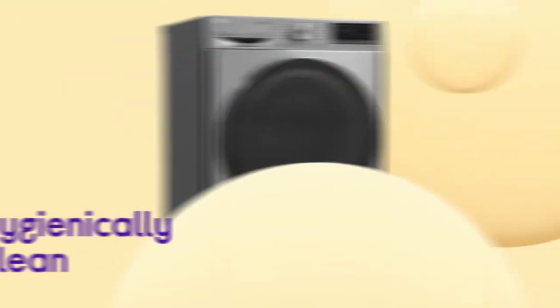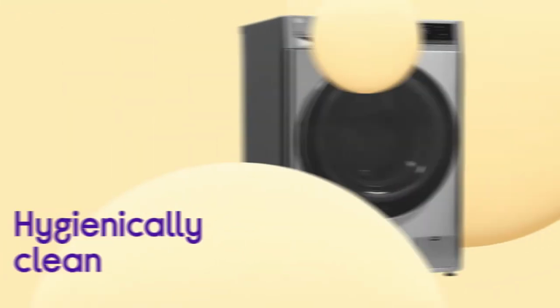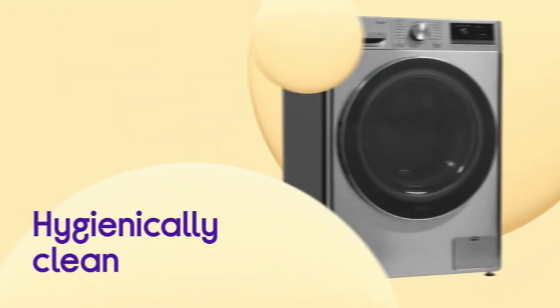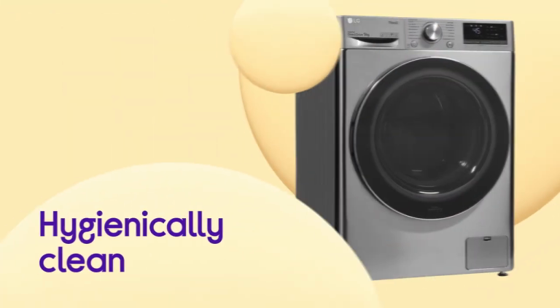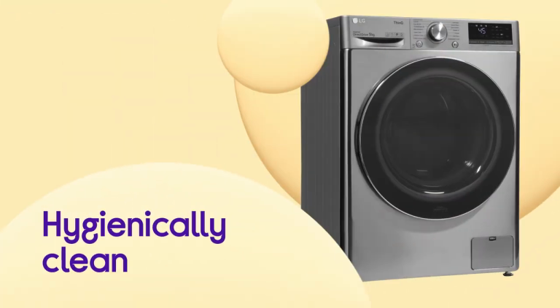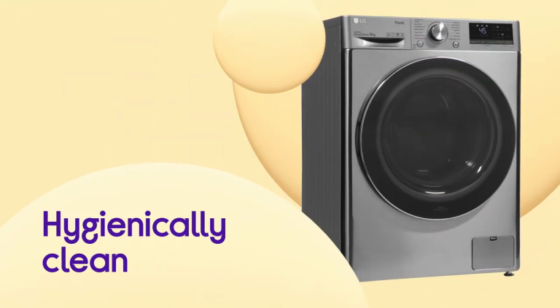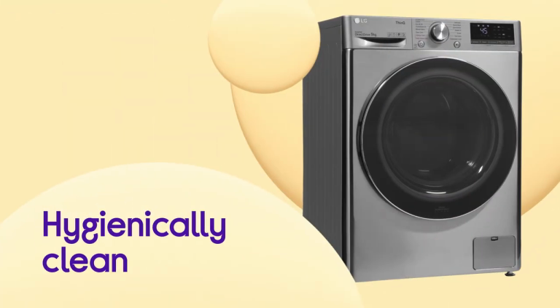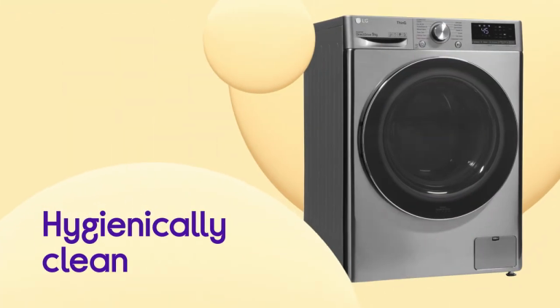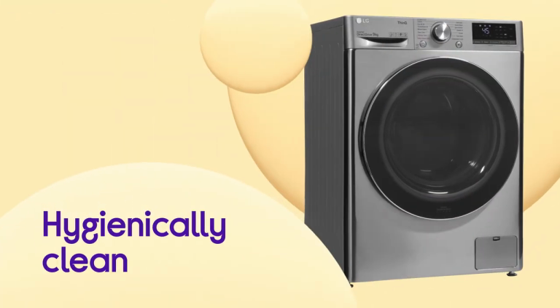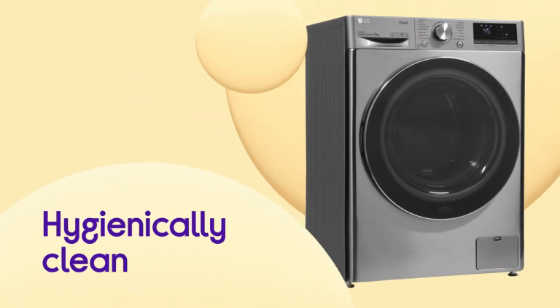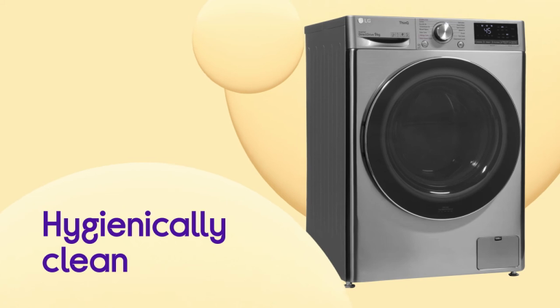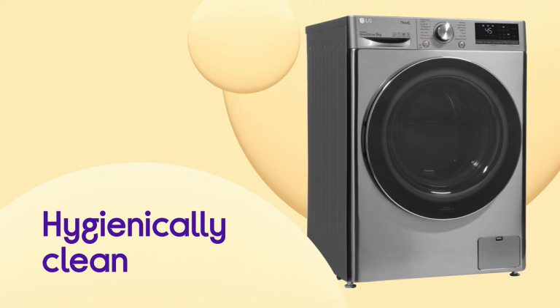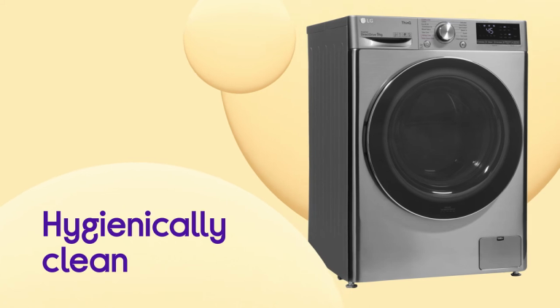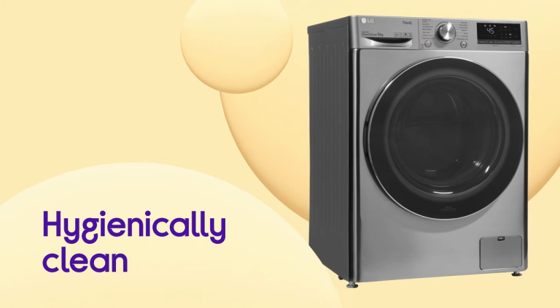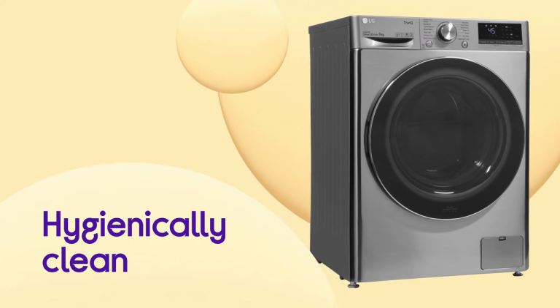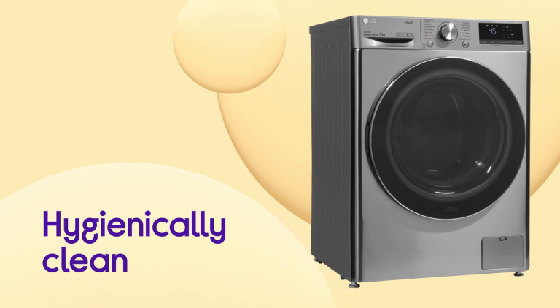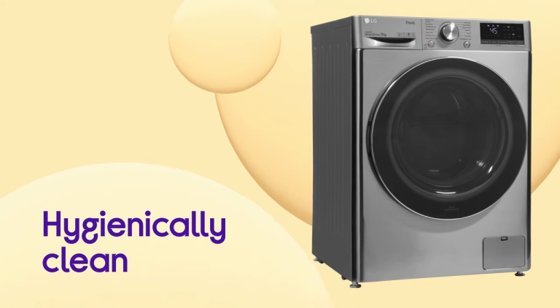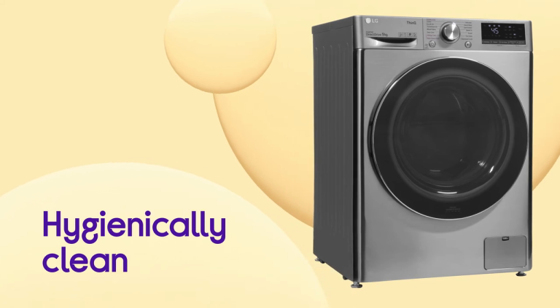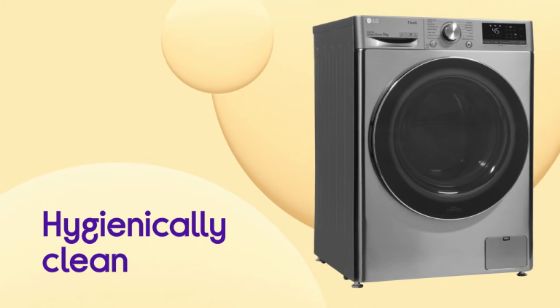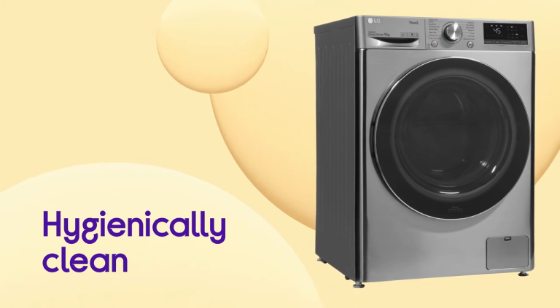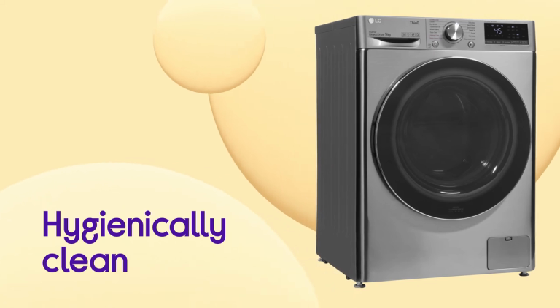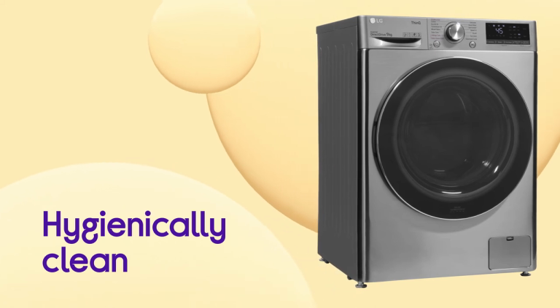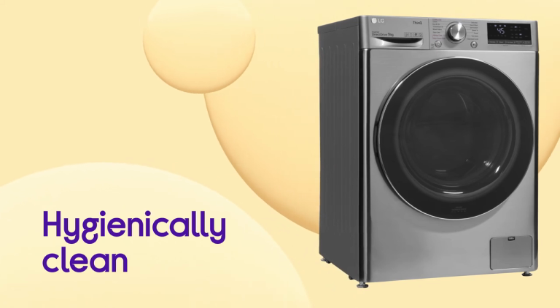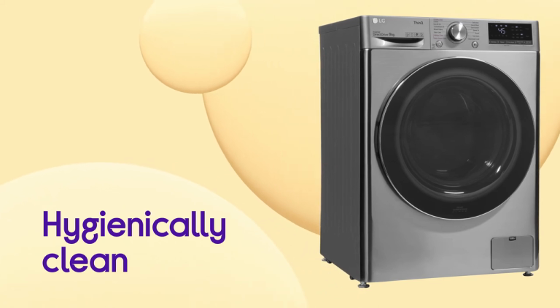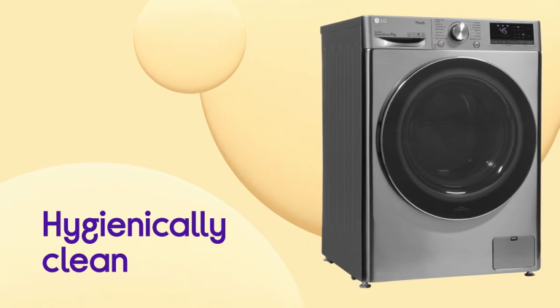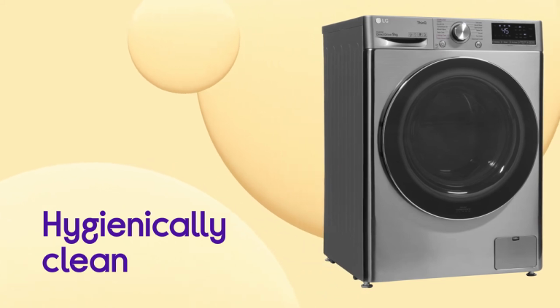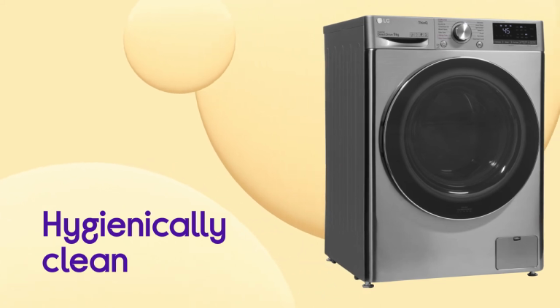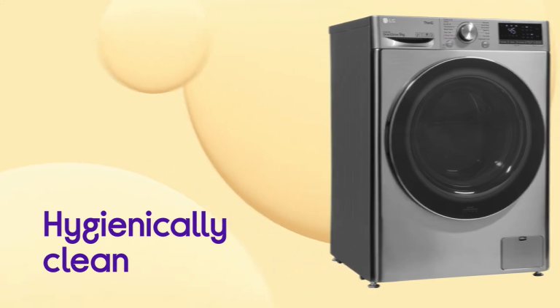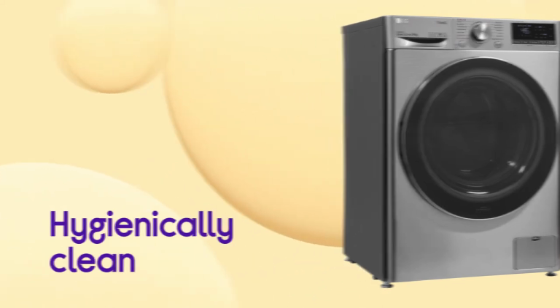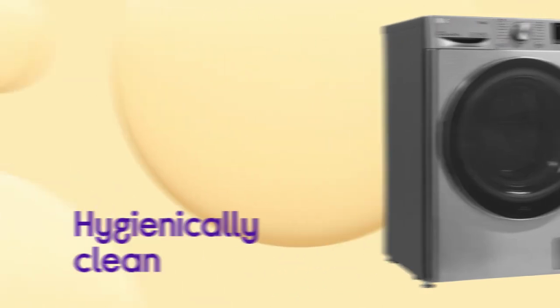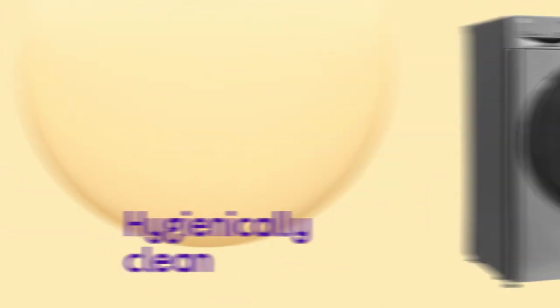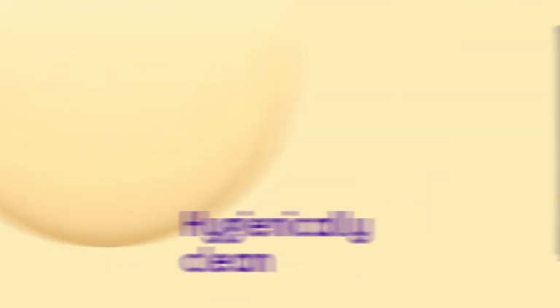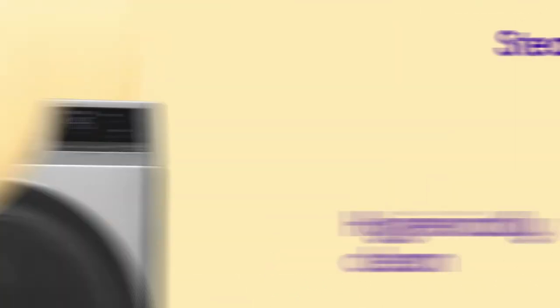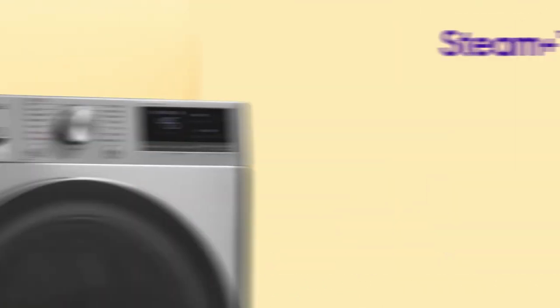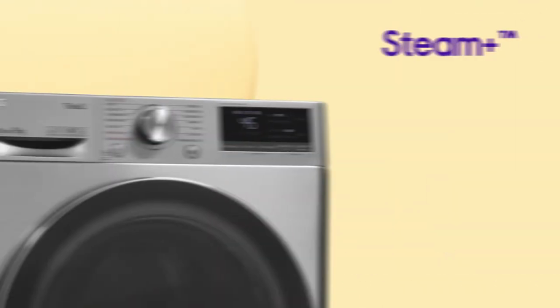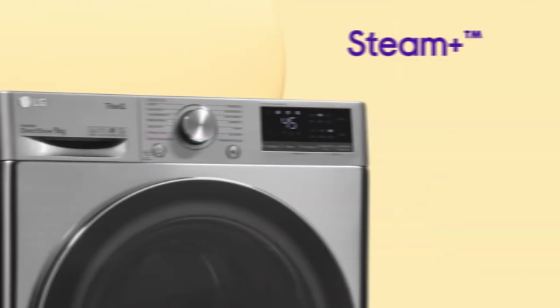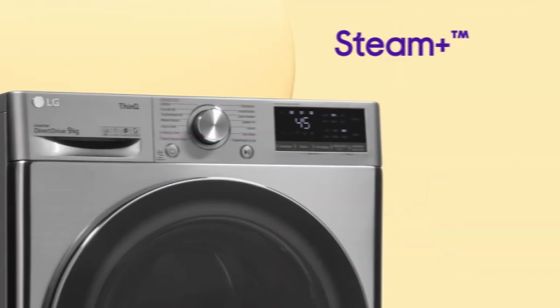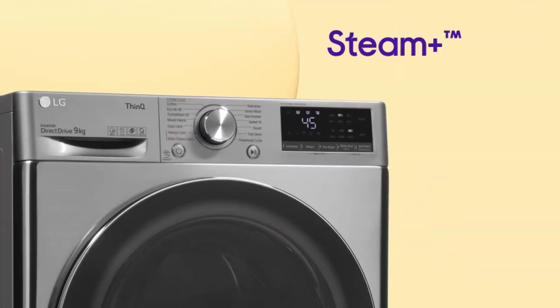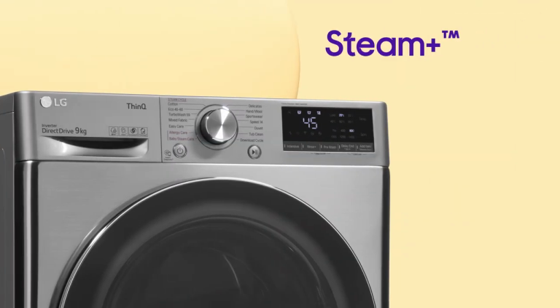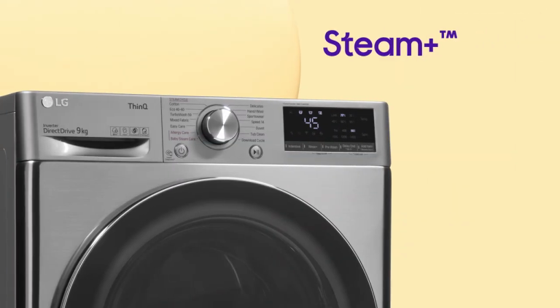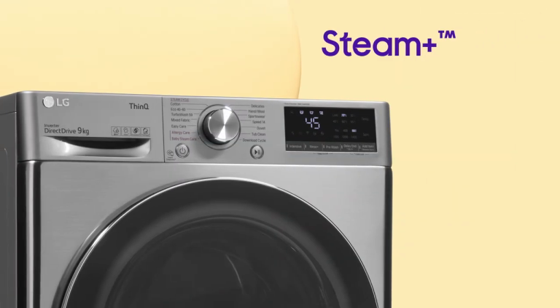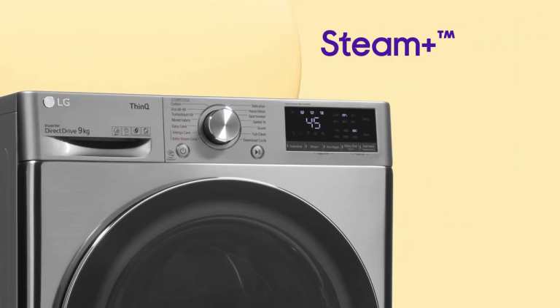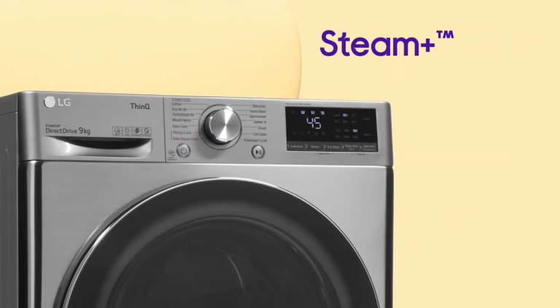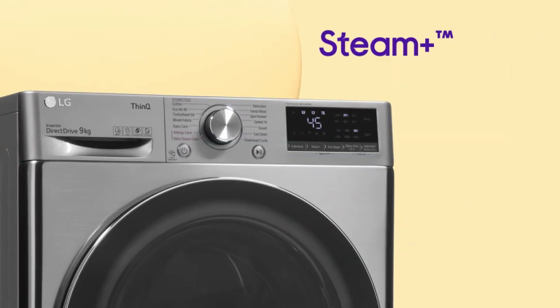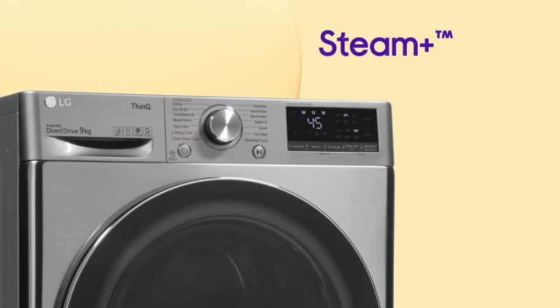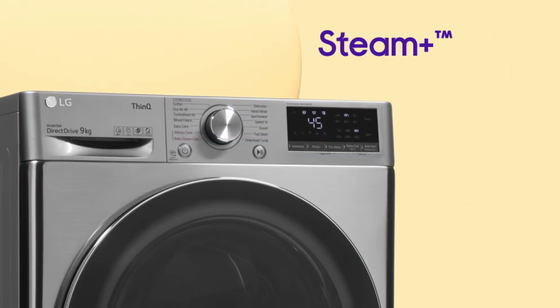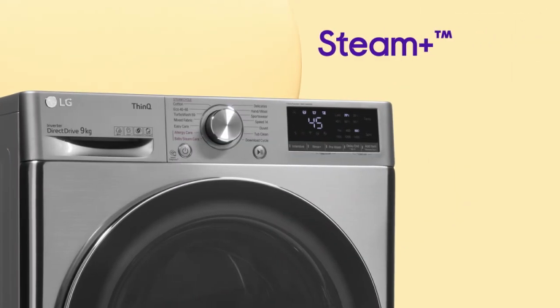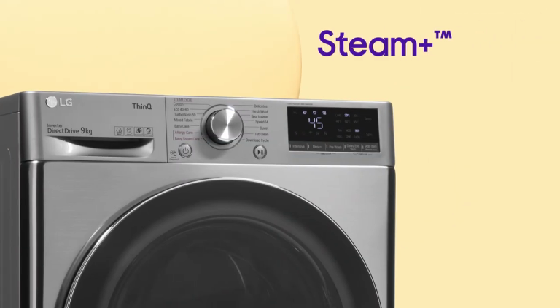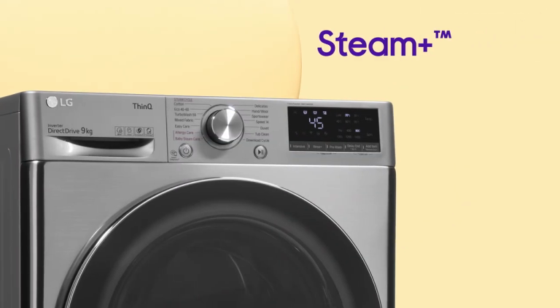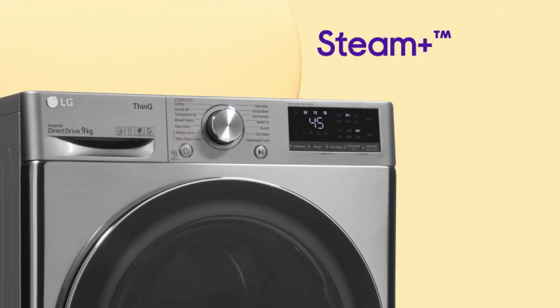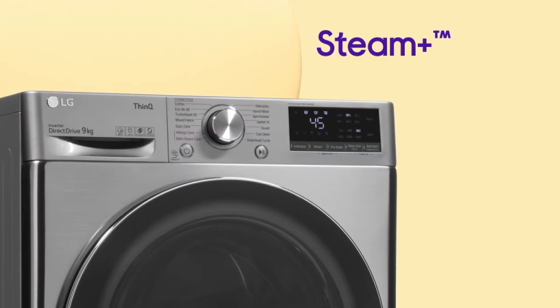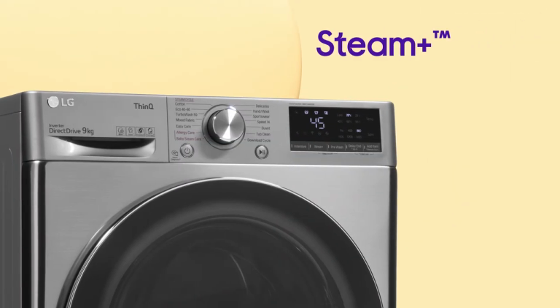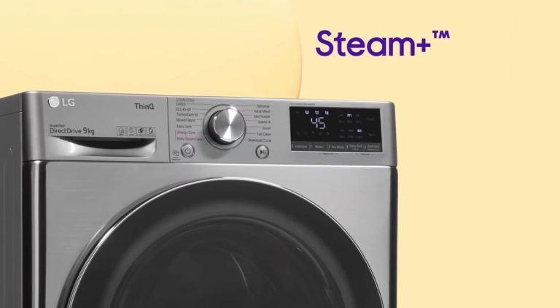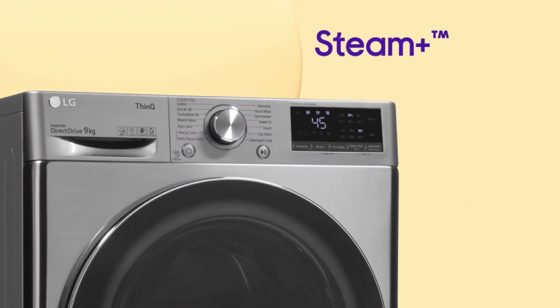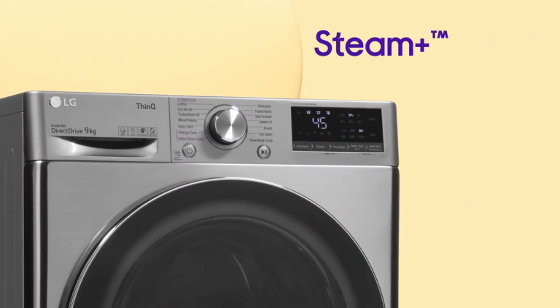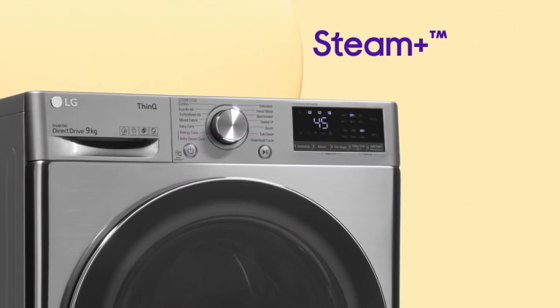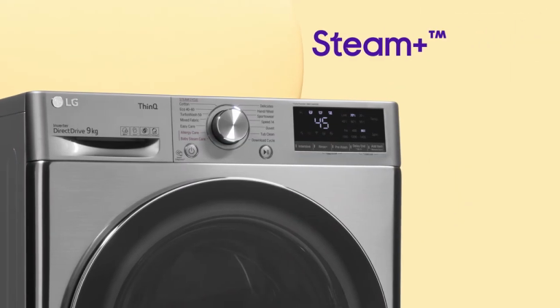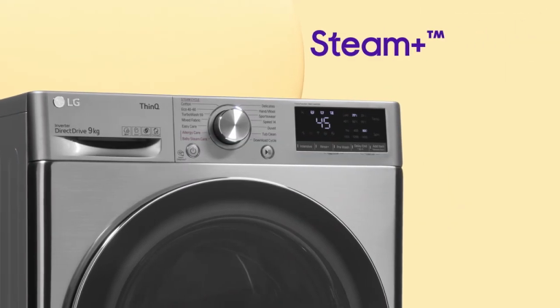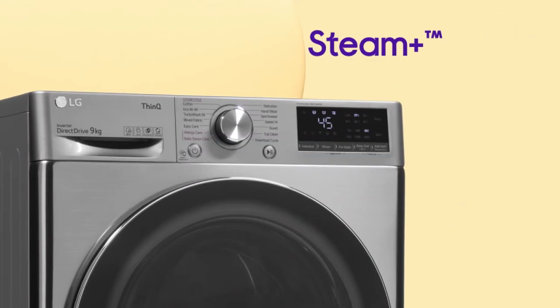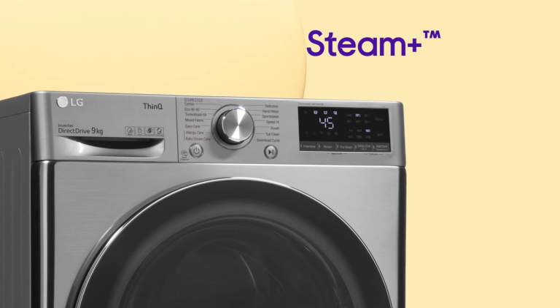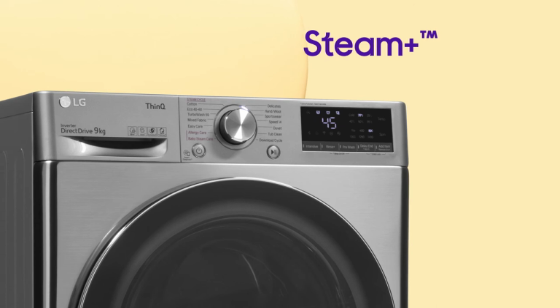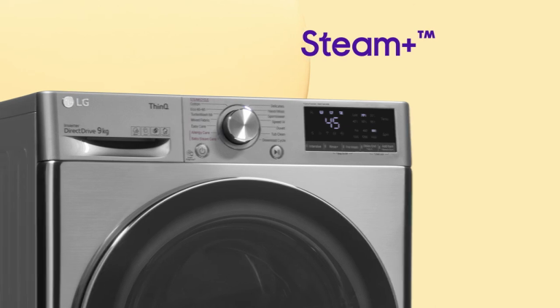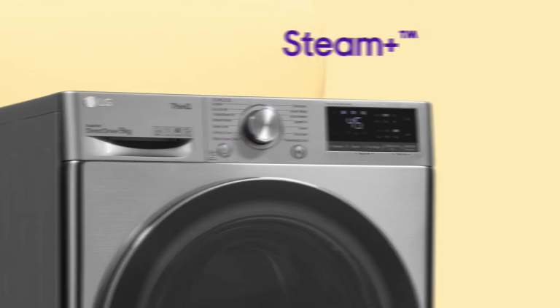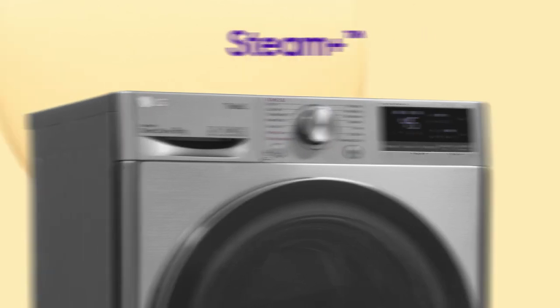Your washing is kept hygienically clean, with up to 99.9% of allergens eliminated by Steam Plus.